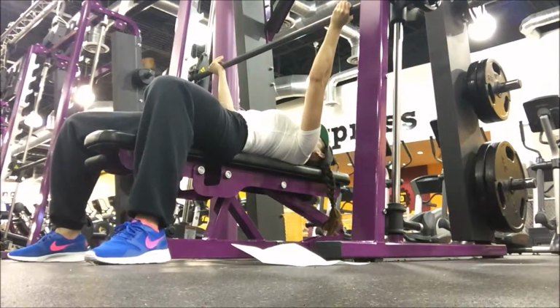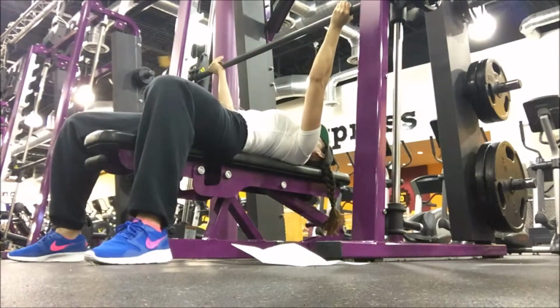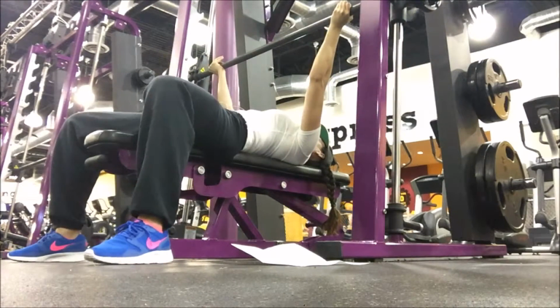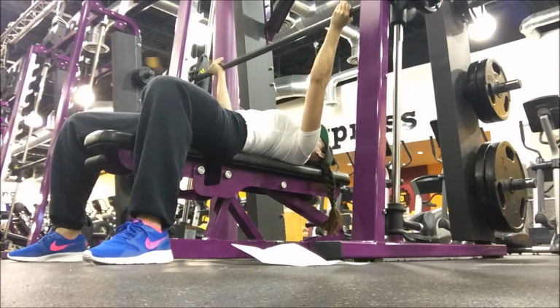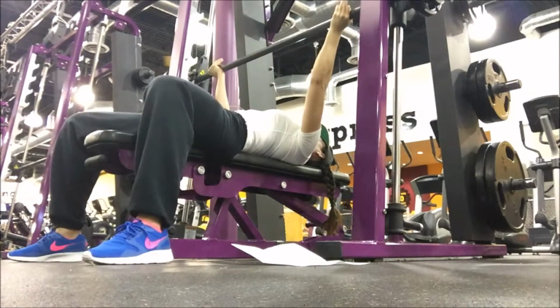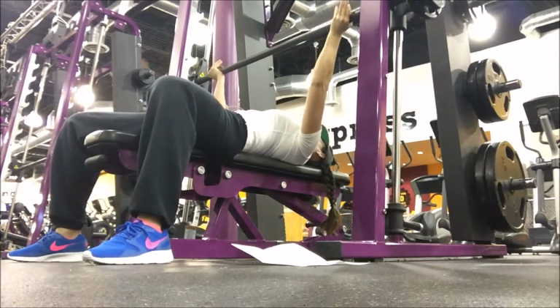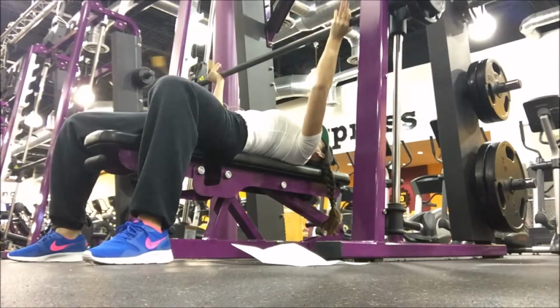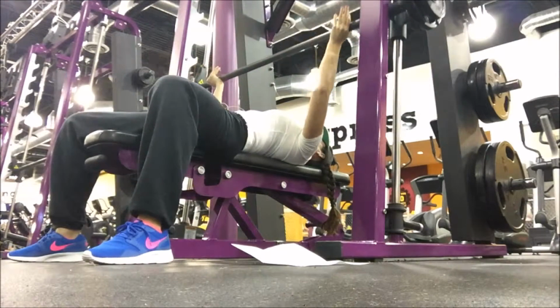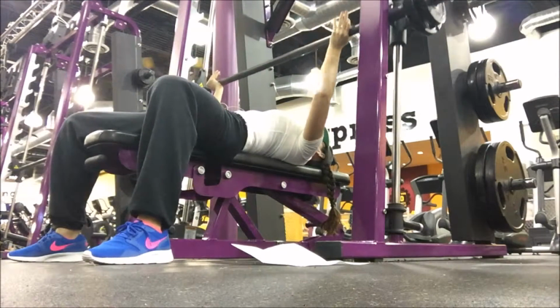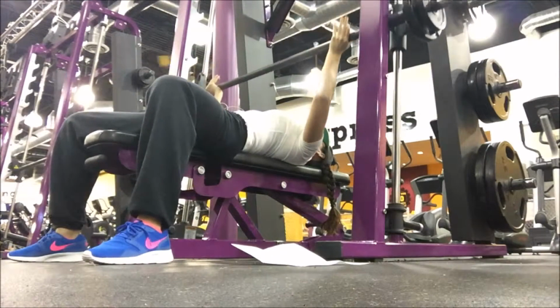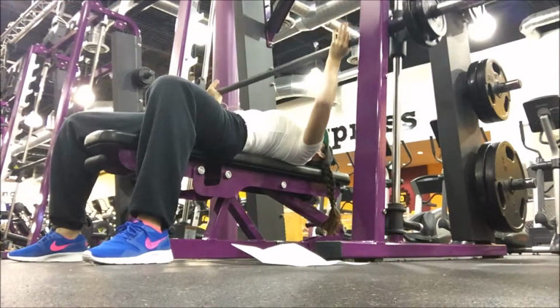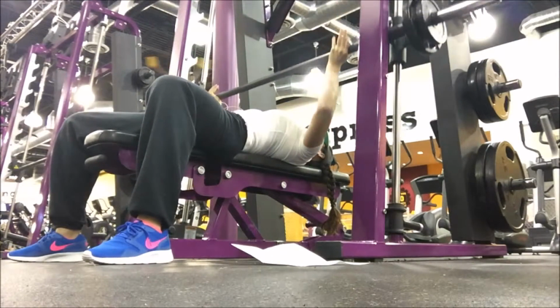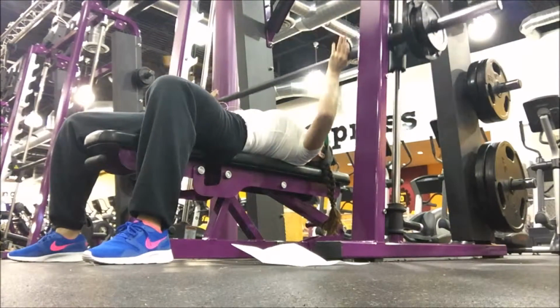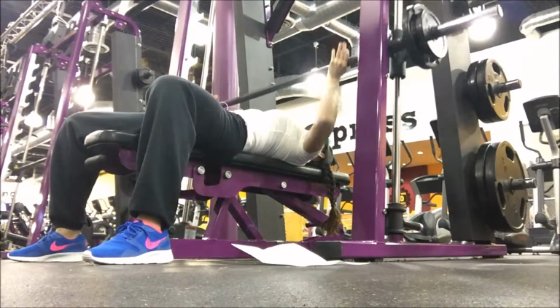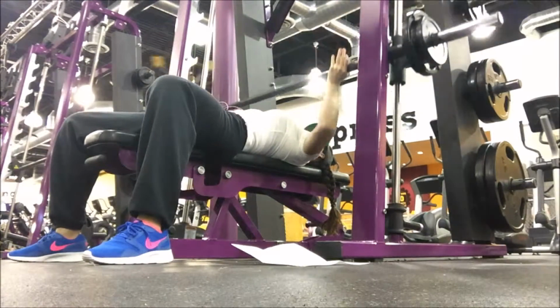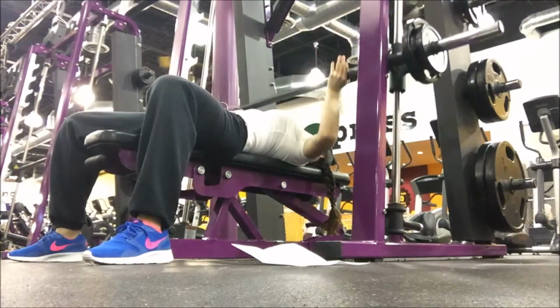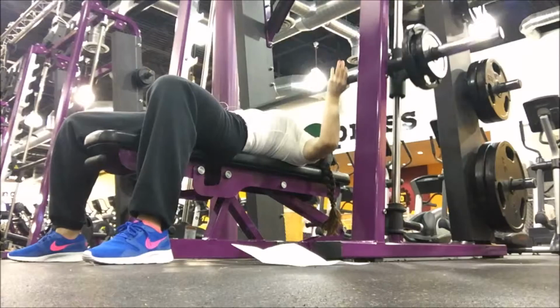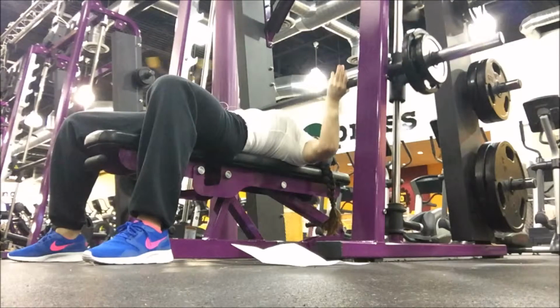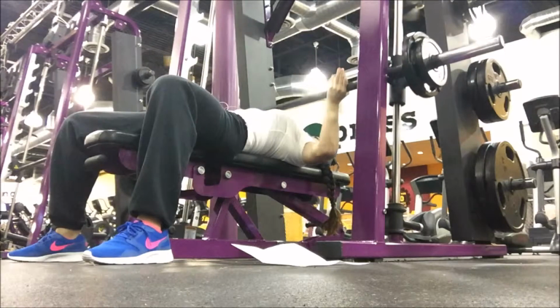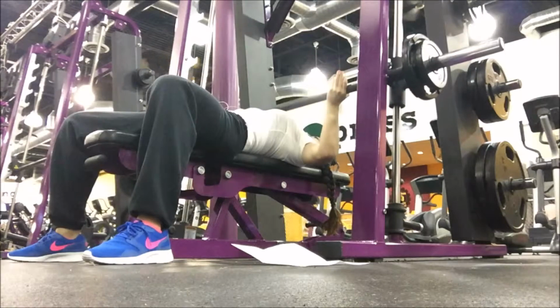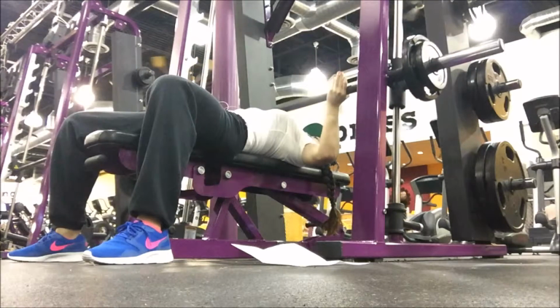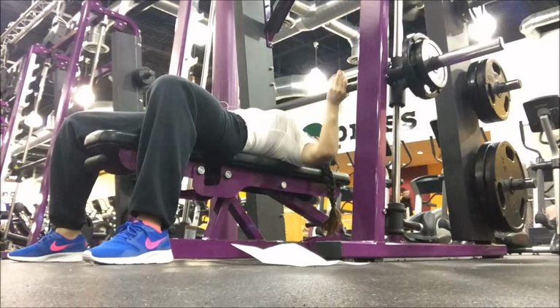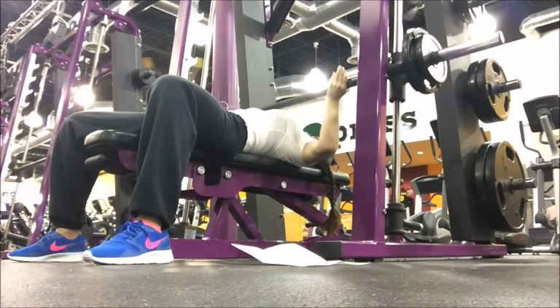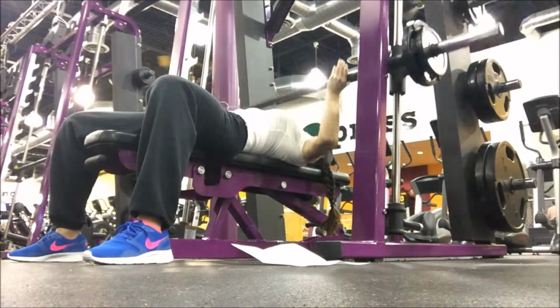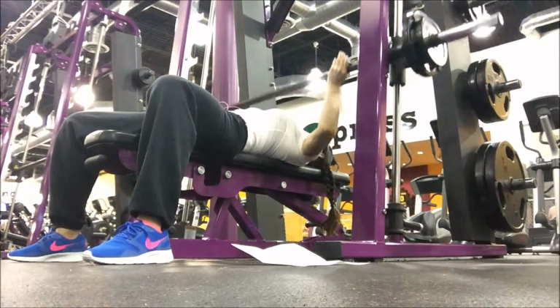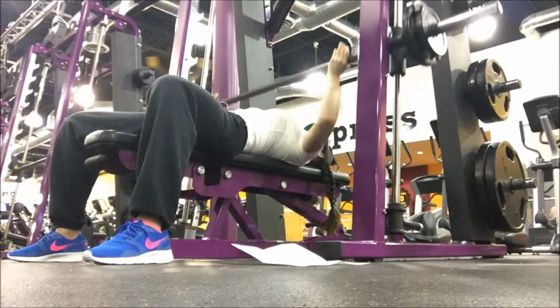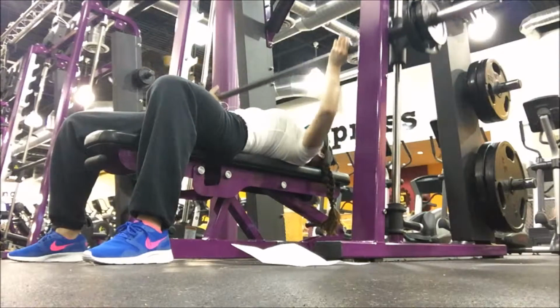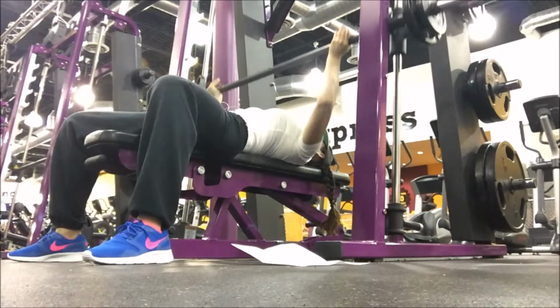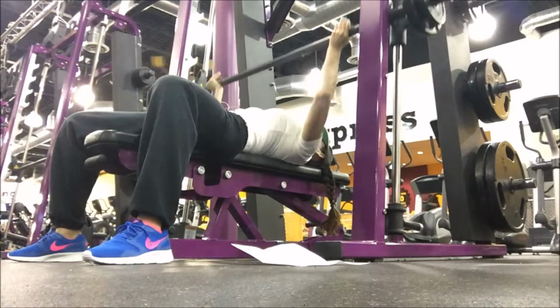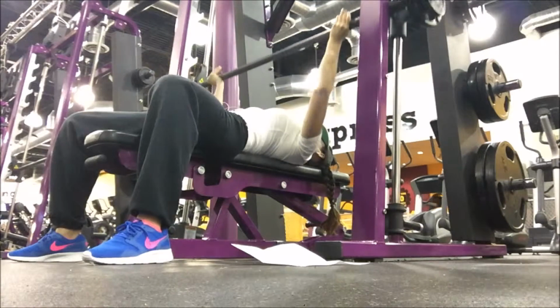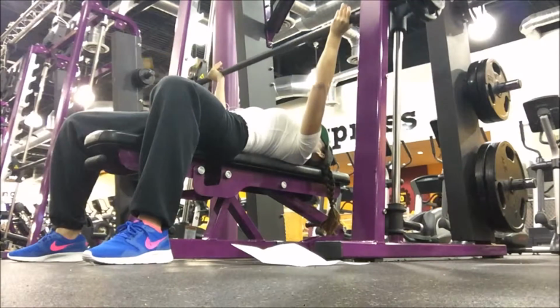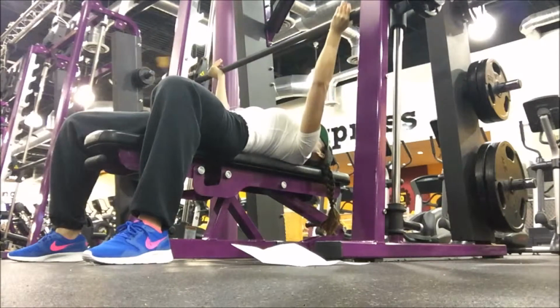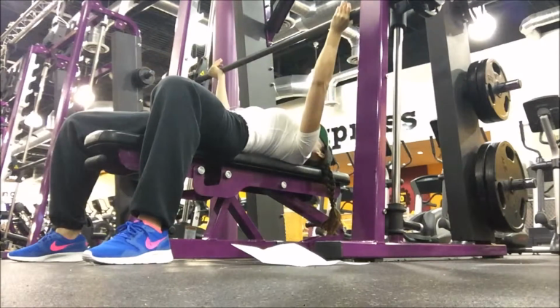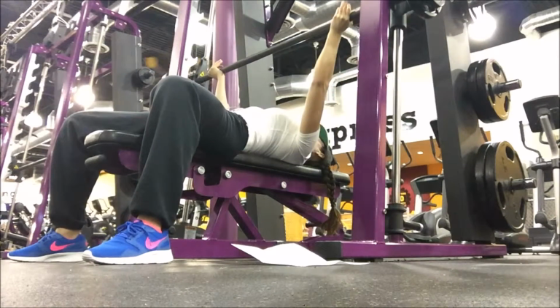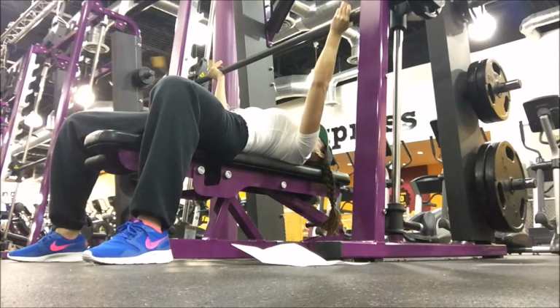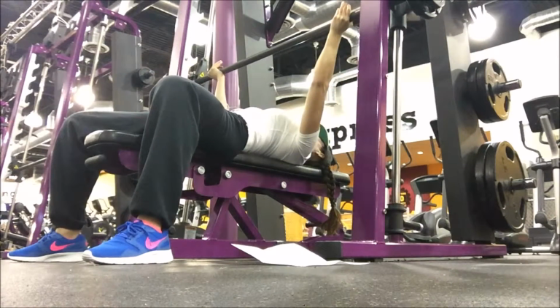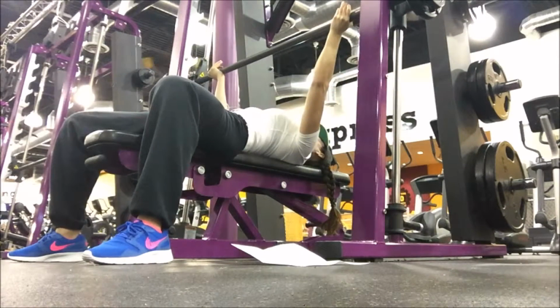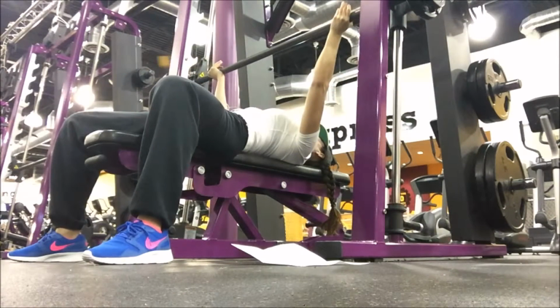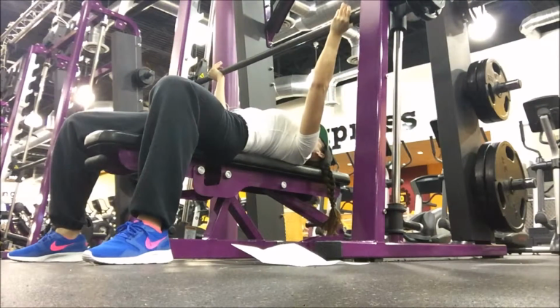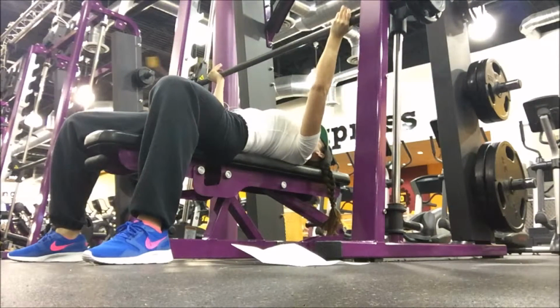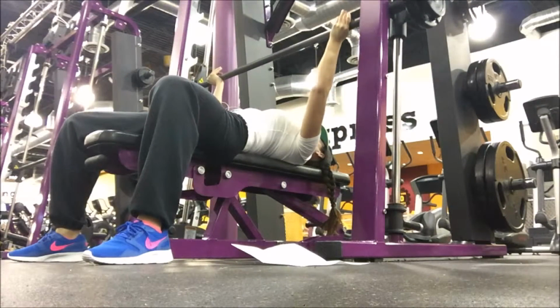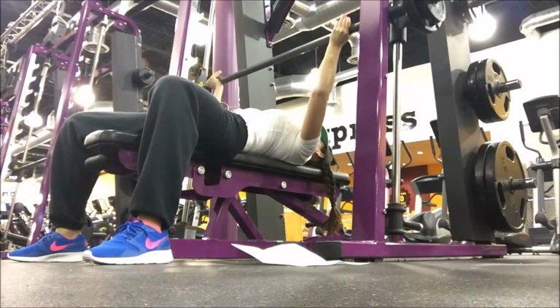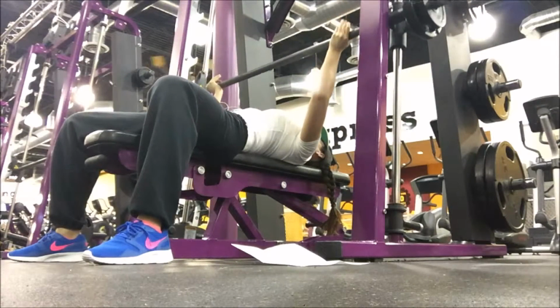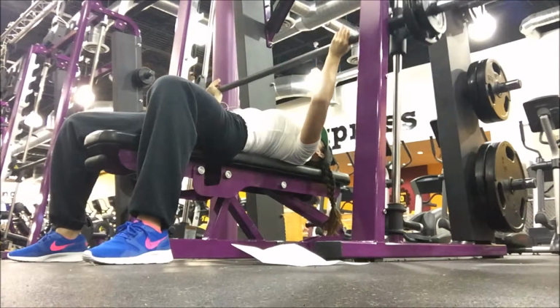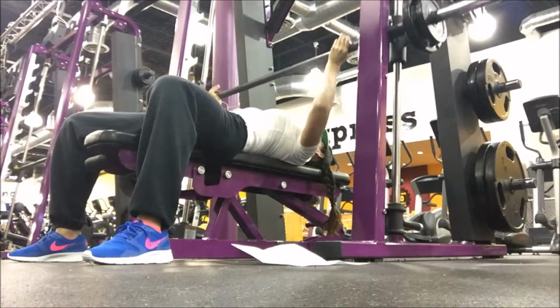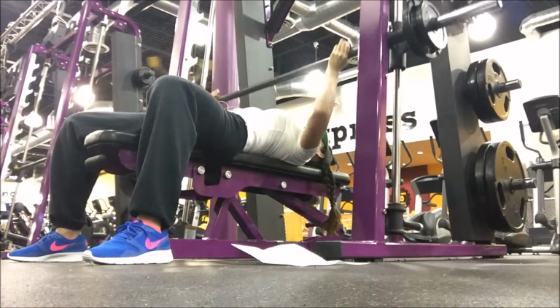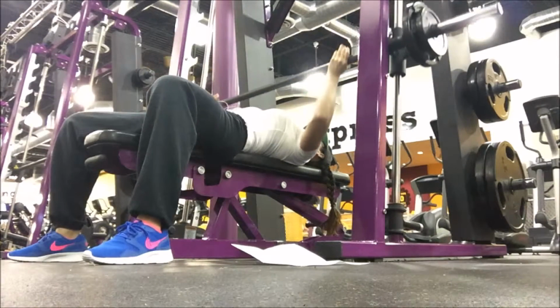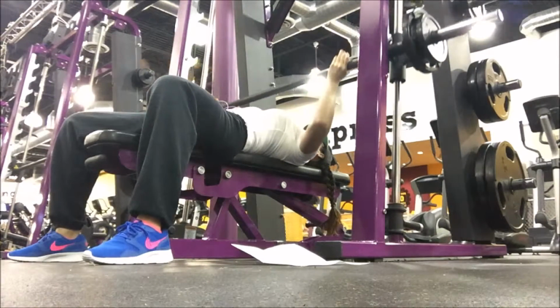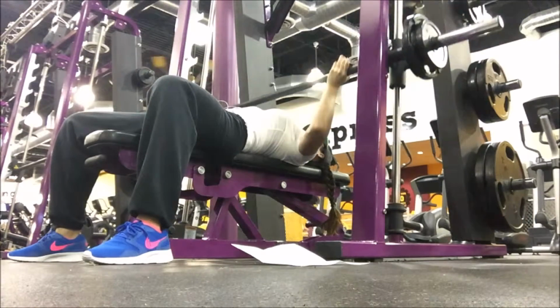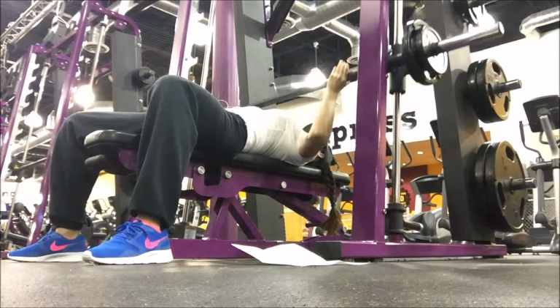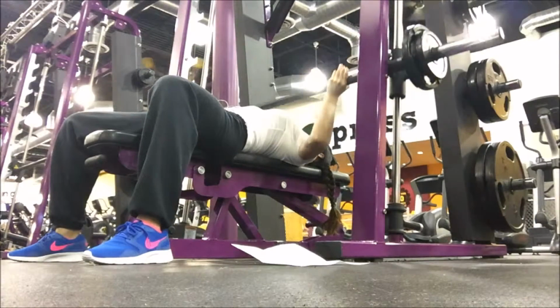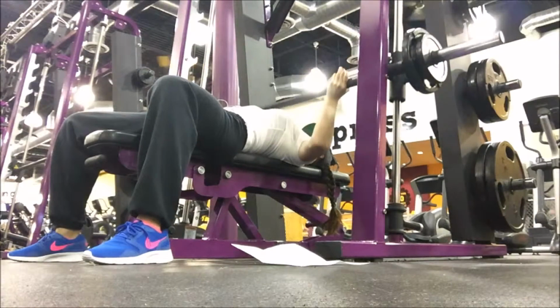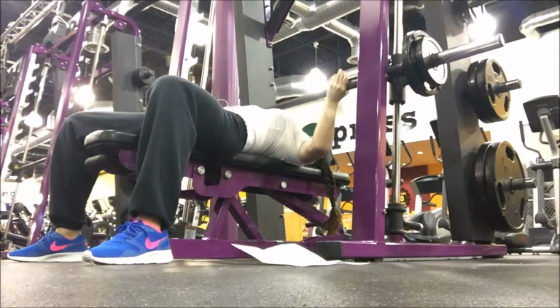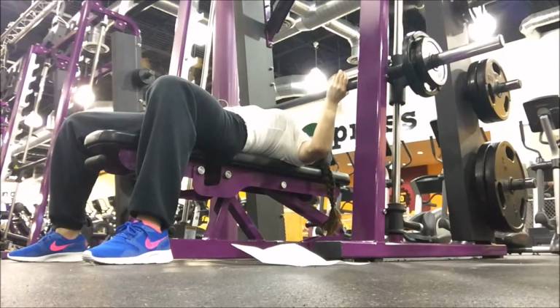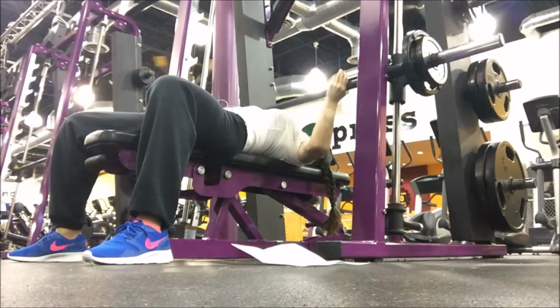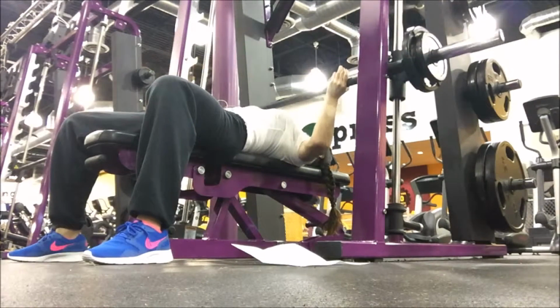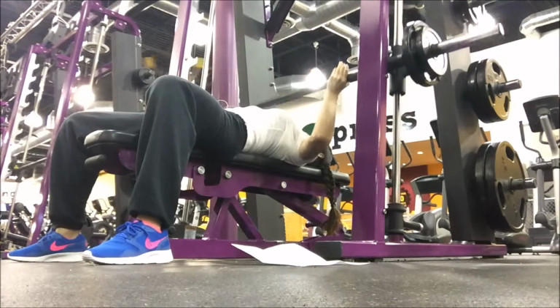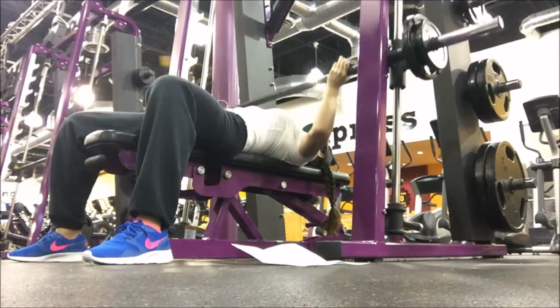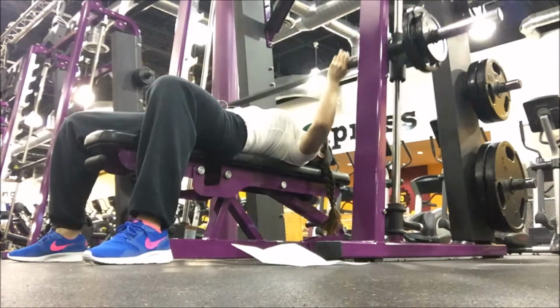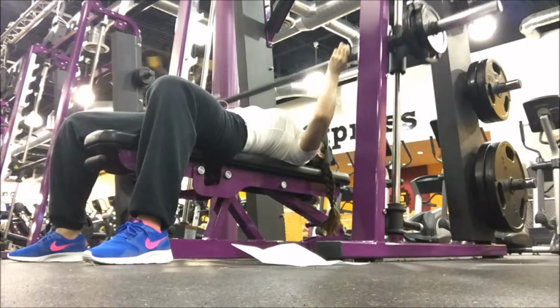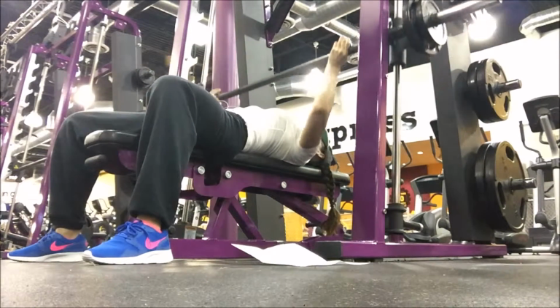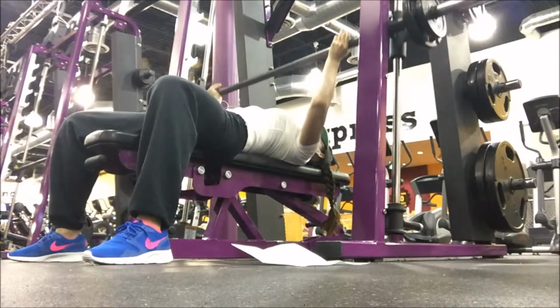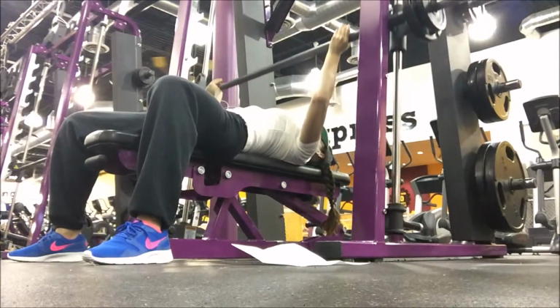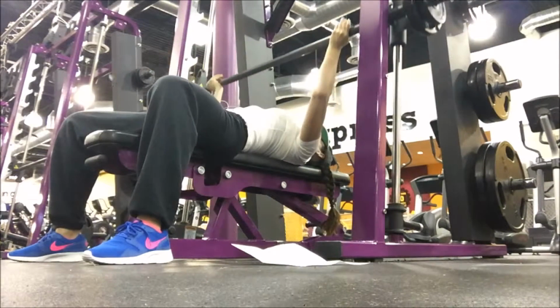Make sure that your placement on the bench is such that the bar is coming down to your sternum, about three inches below the nipple line.